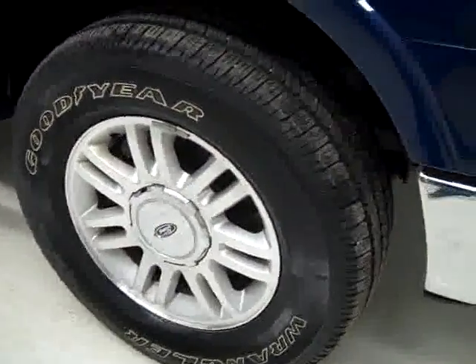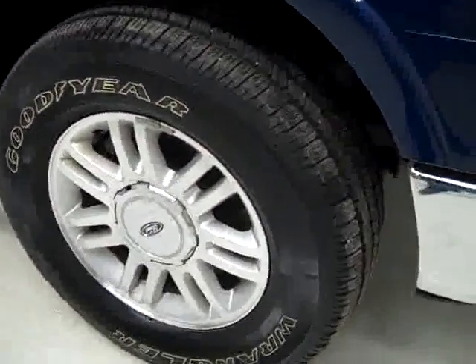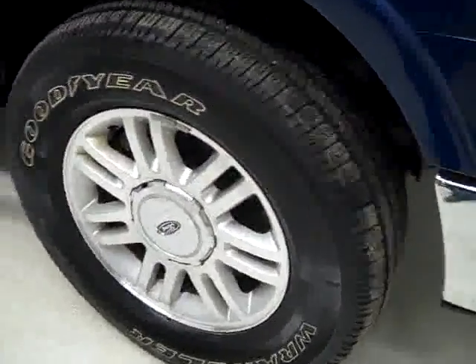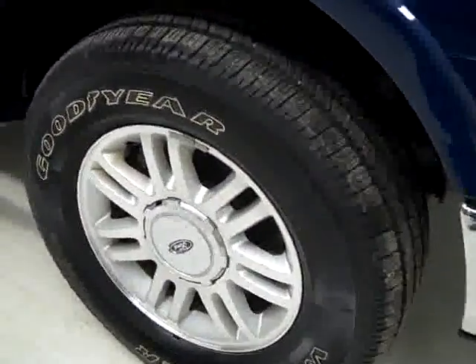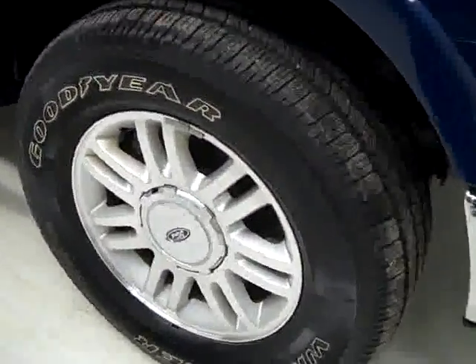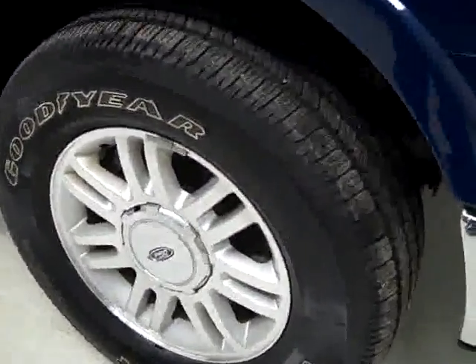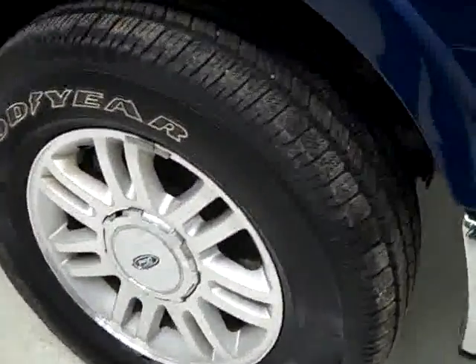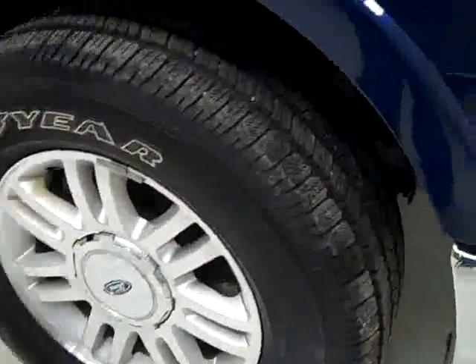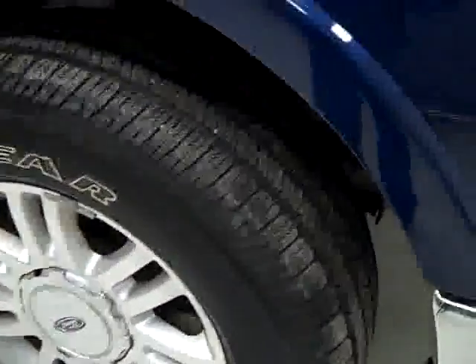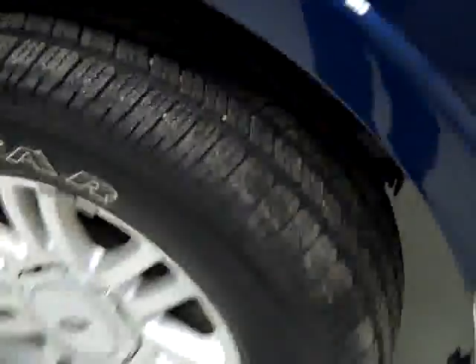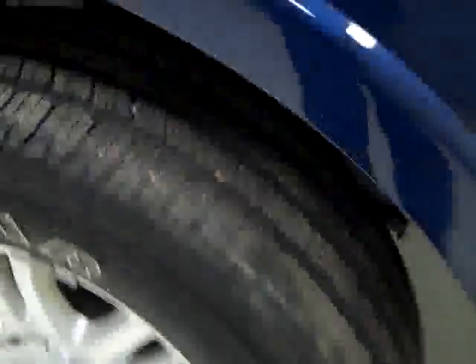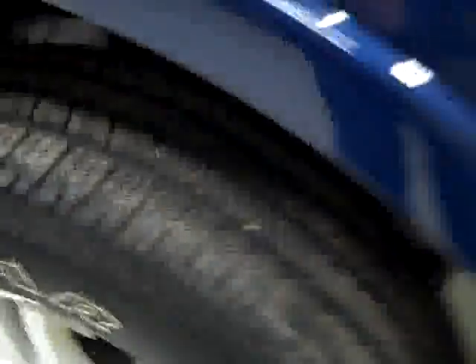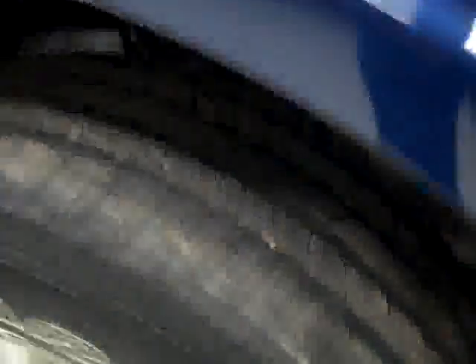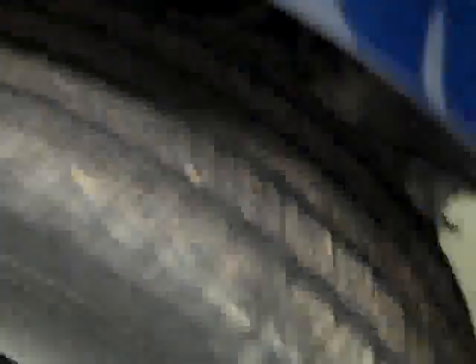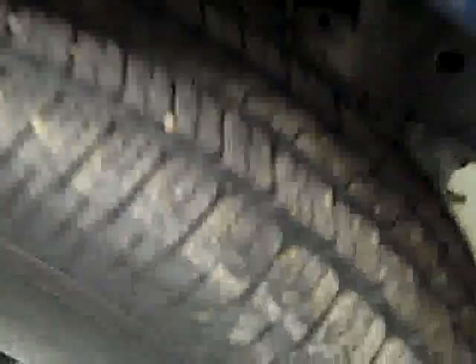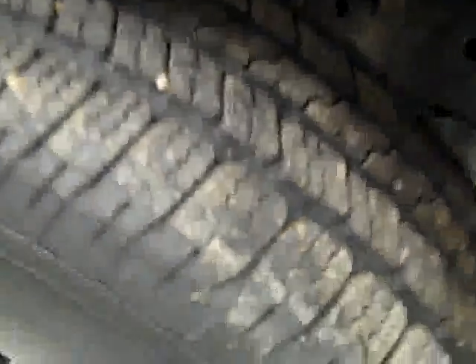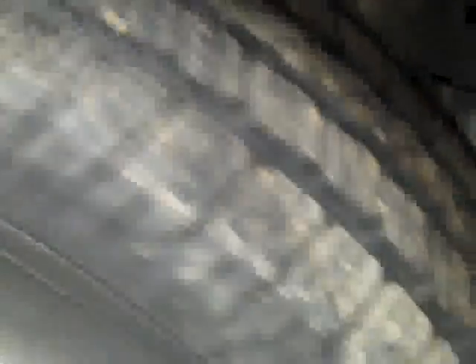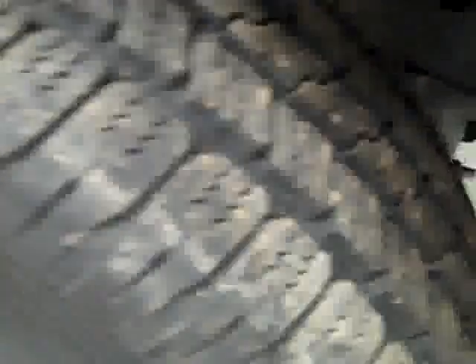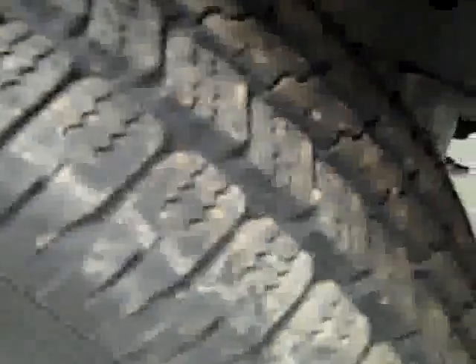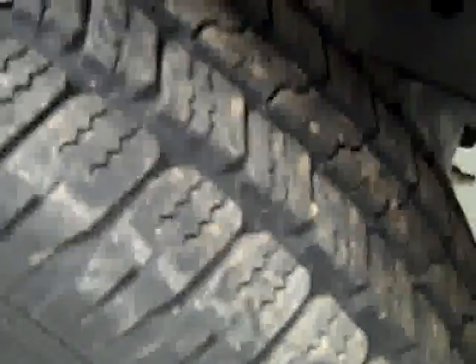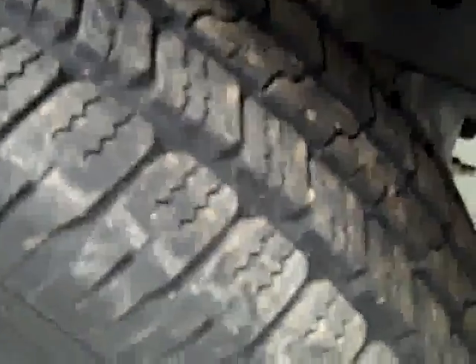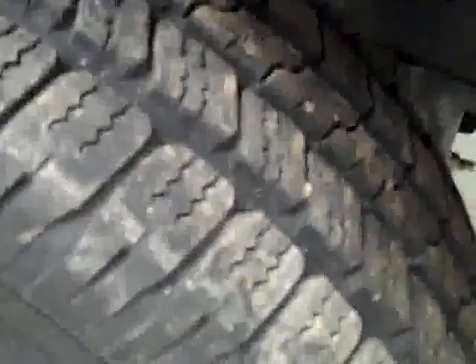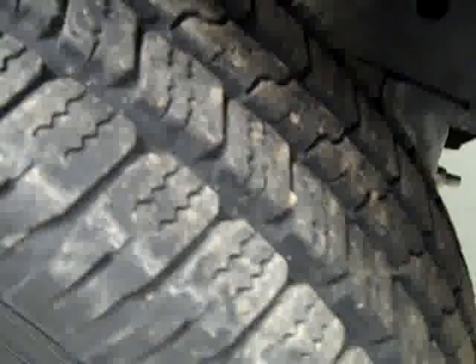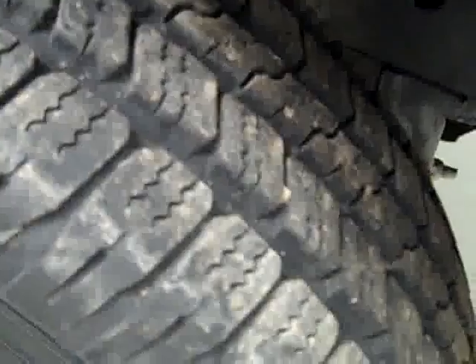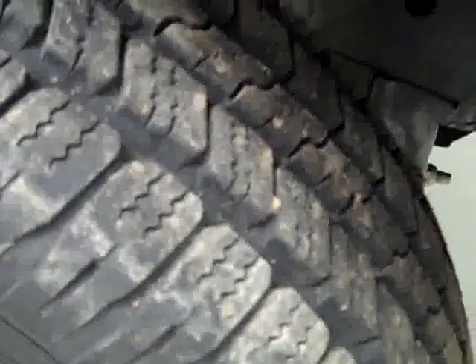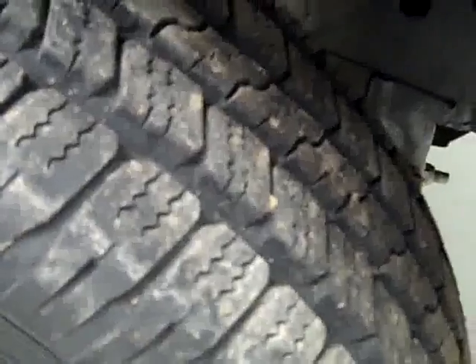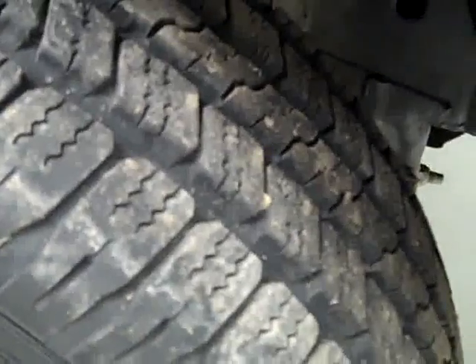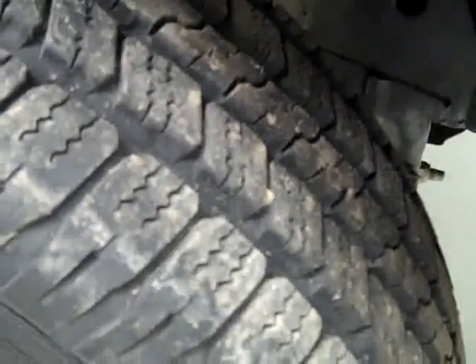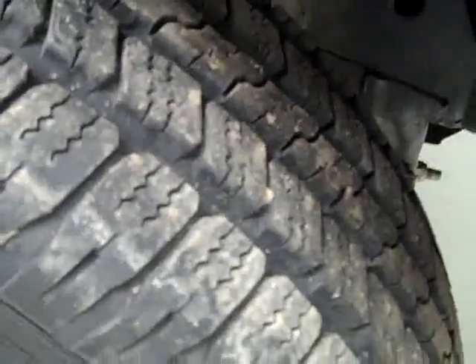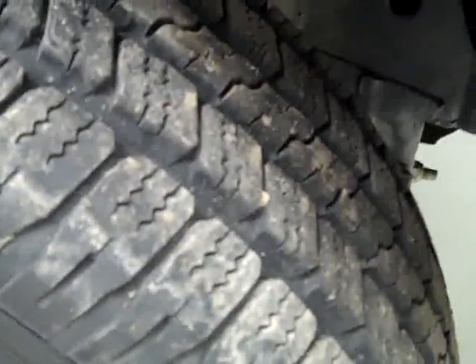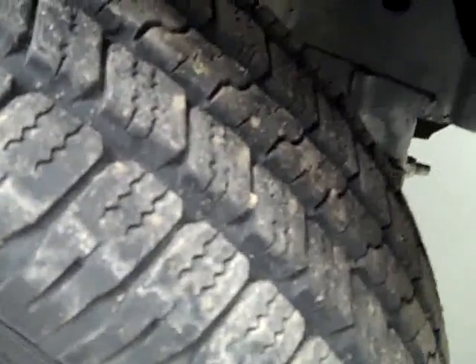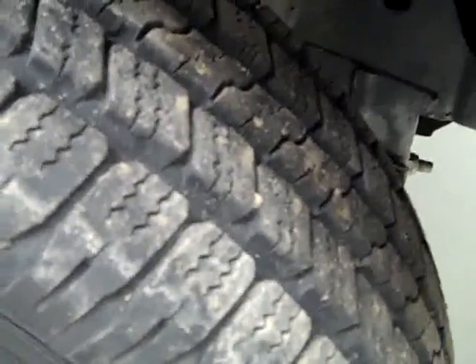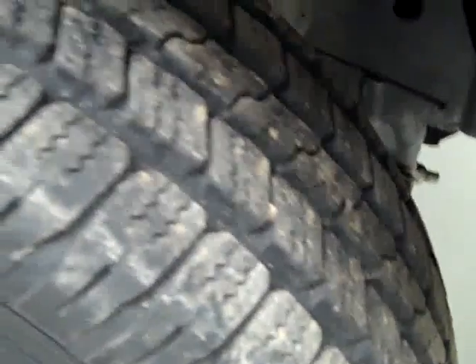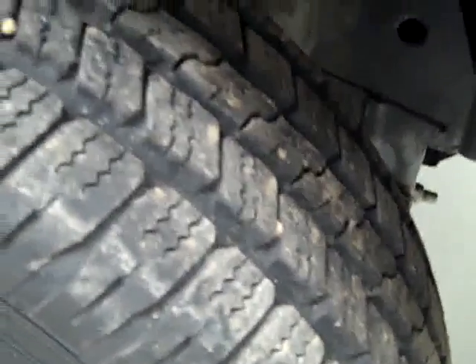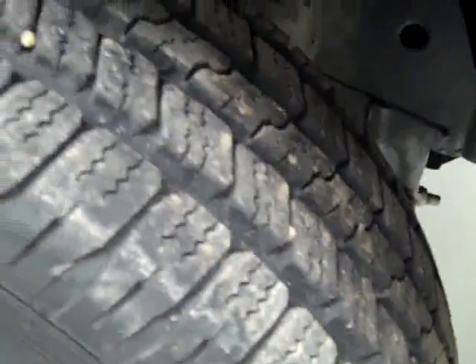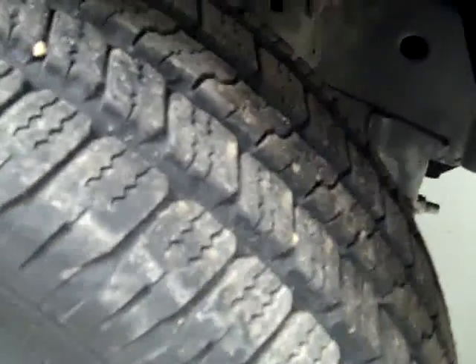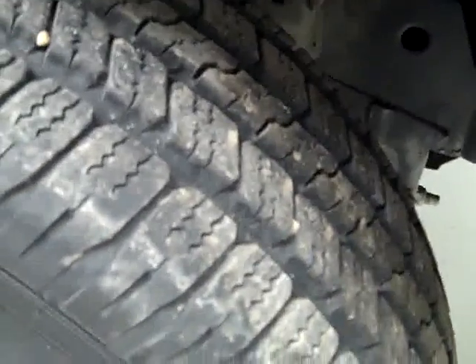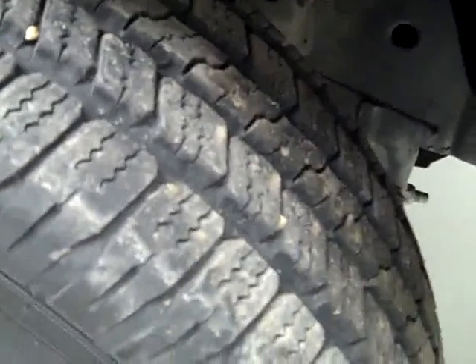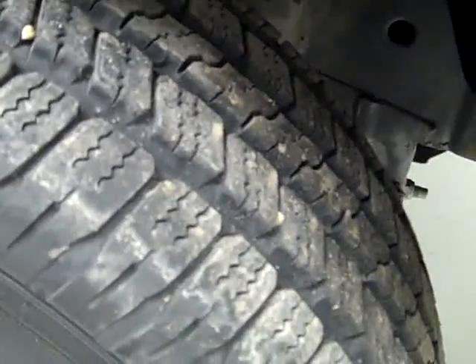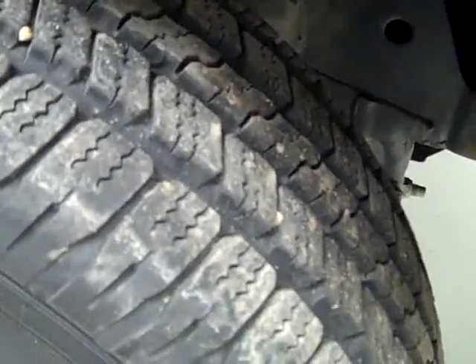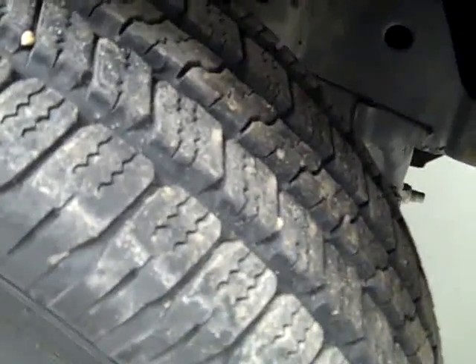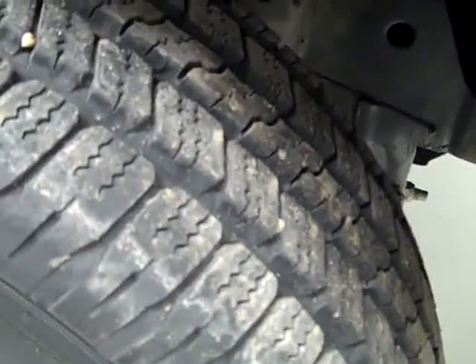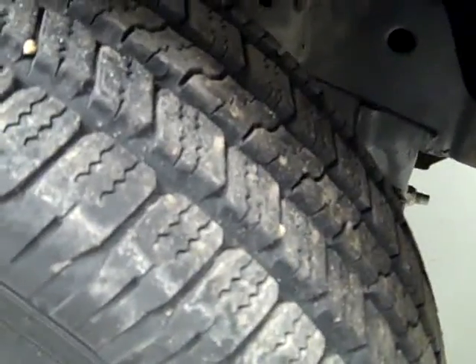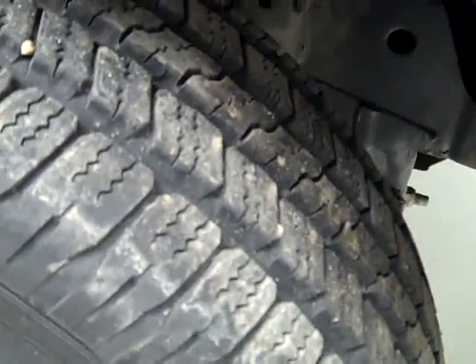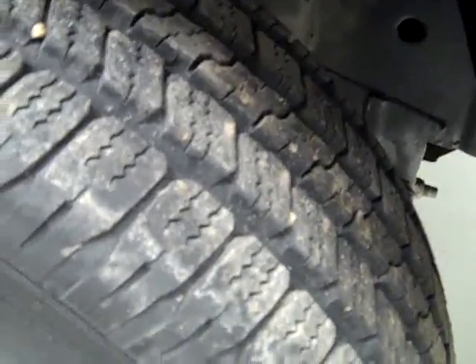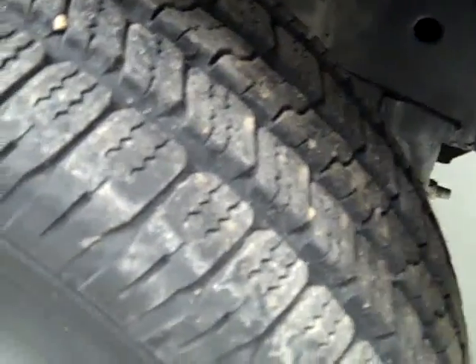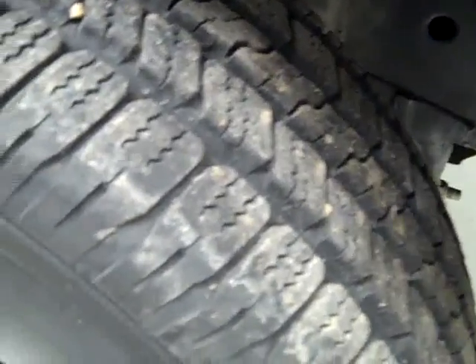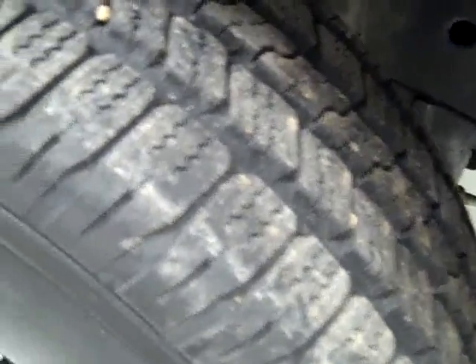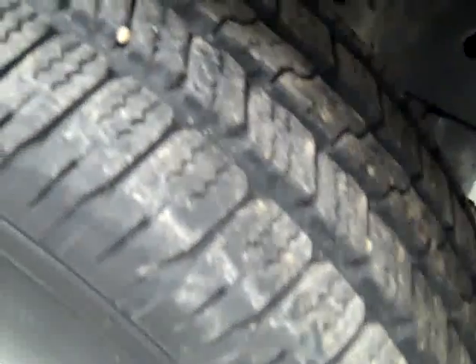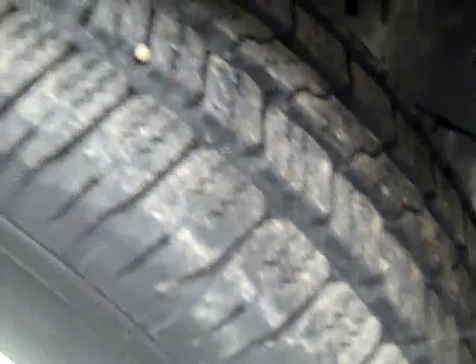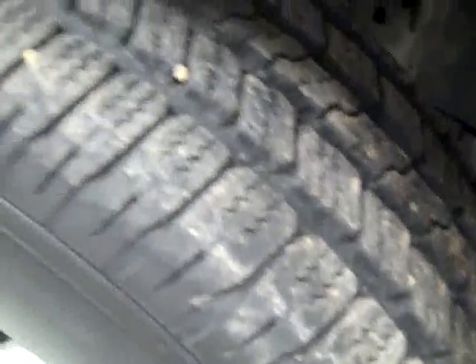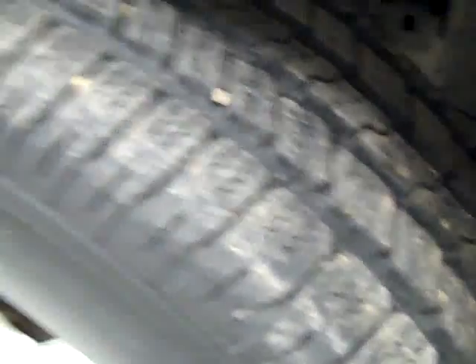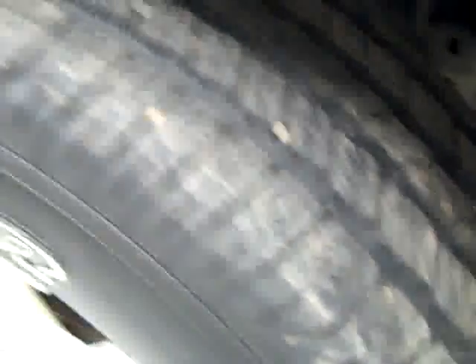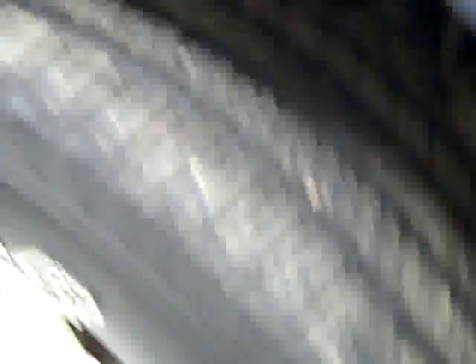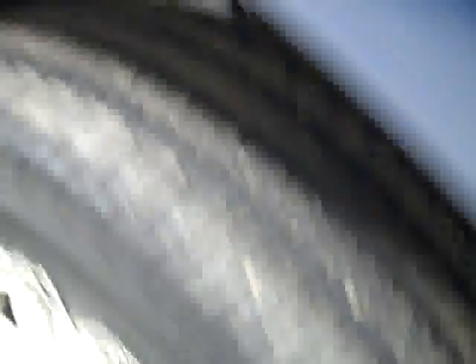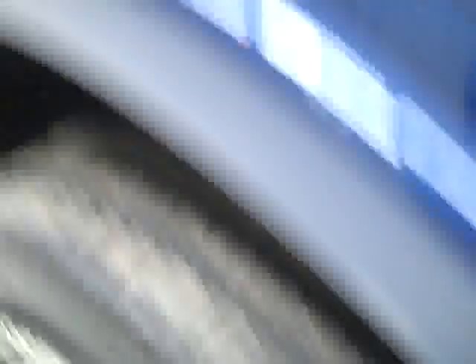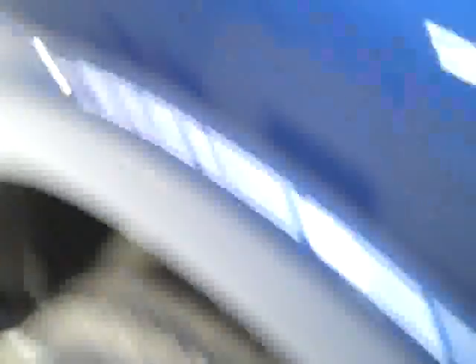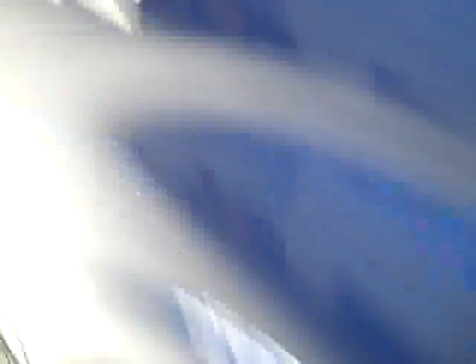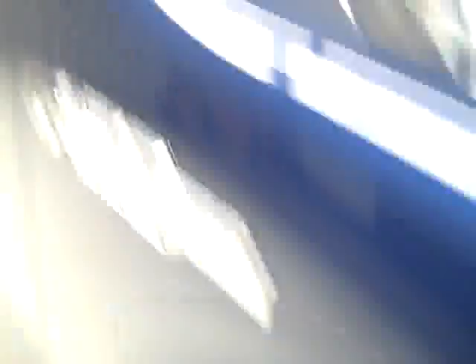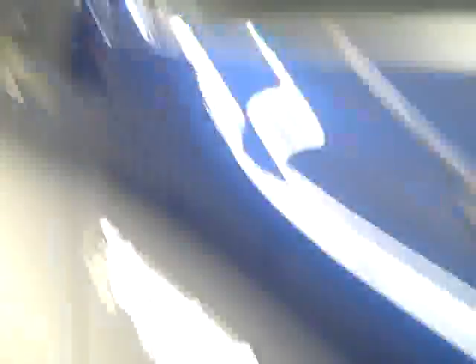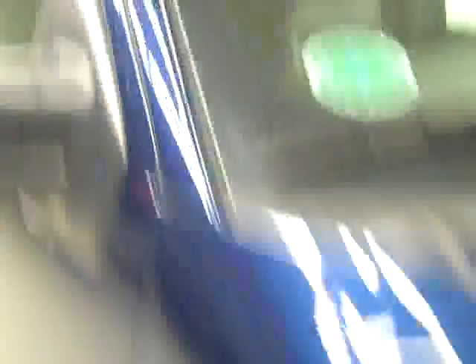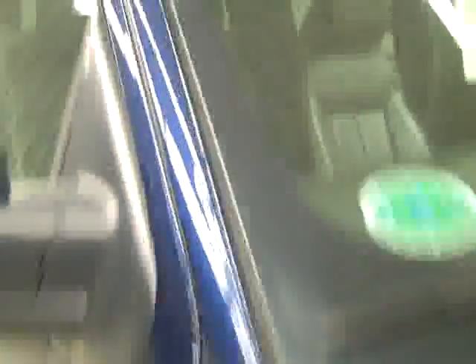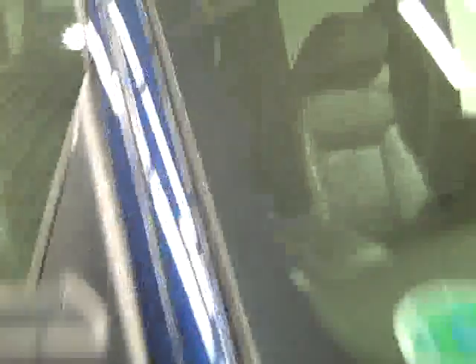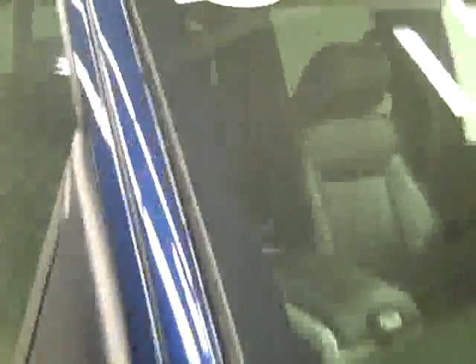These Goodyear Wrangler SRA tires are almost brand new — after all, only 3,000 miles. I'm going to say 90% or more of the tread remaining.